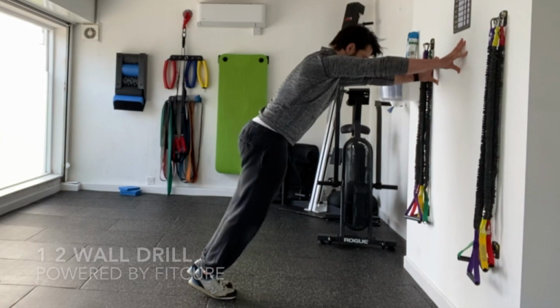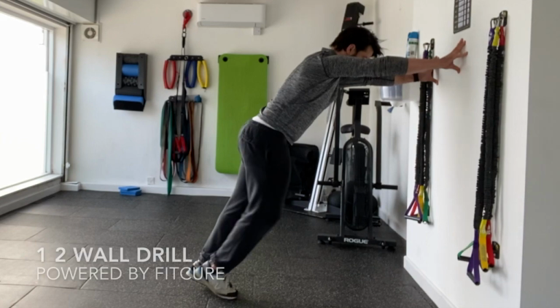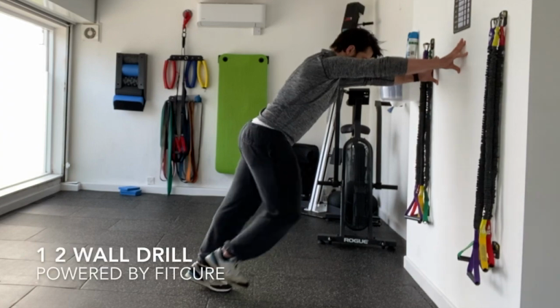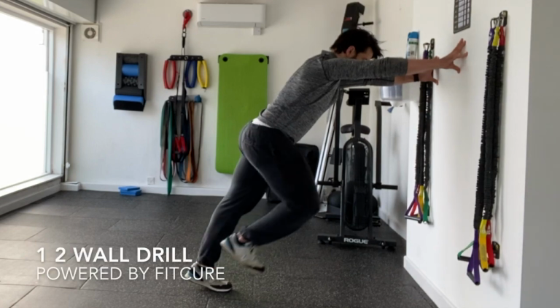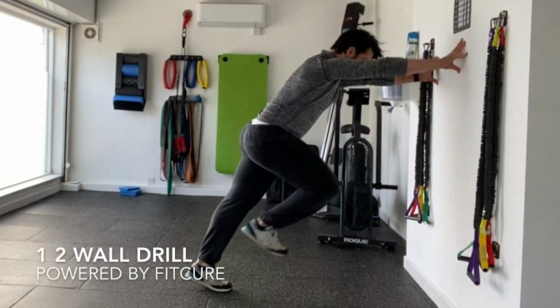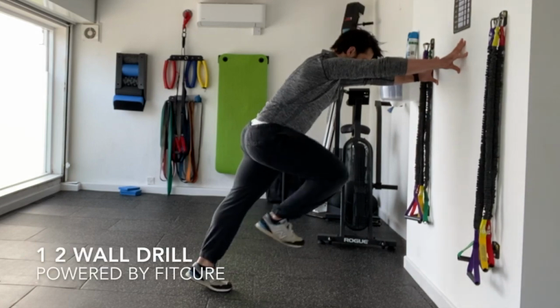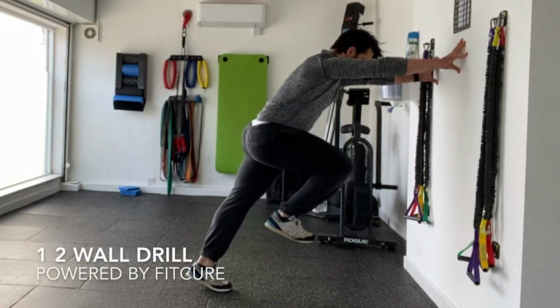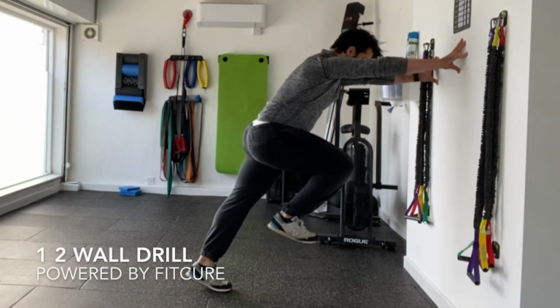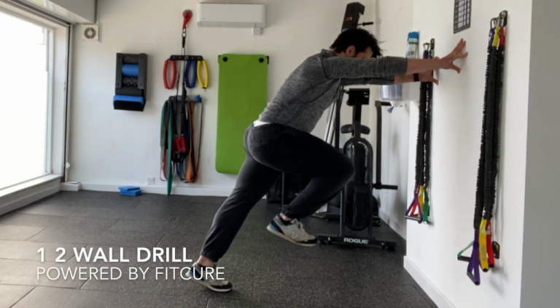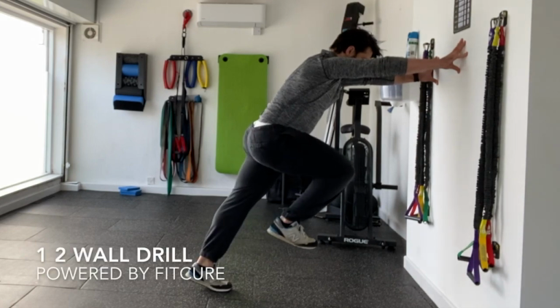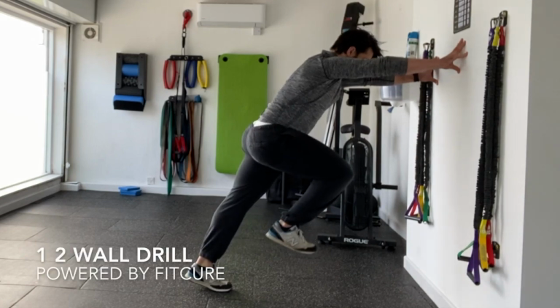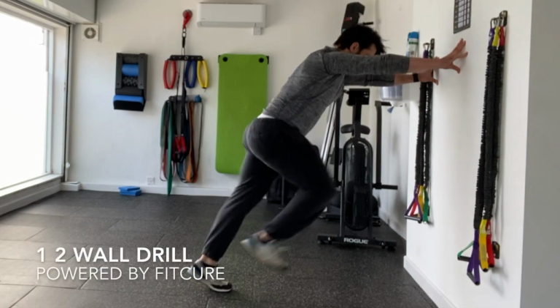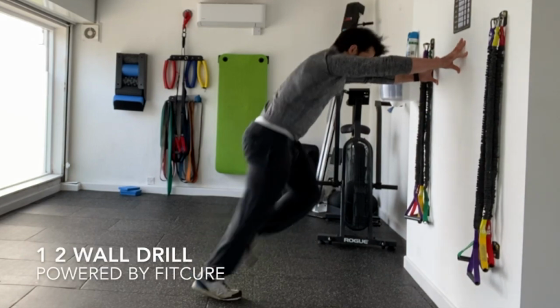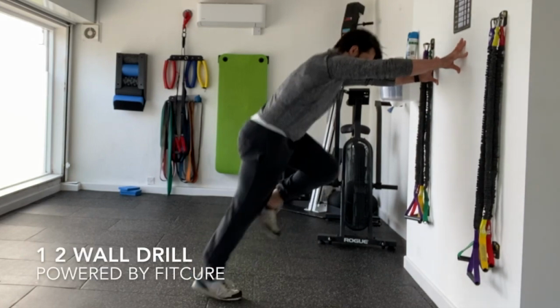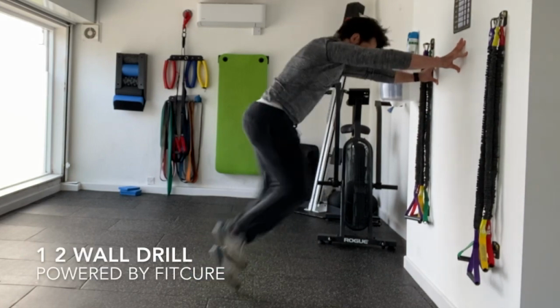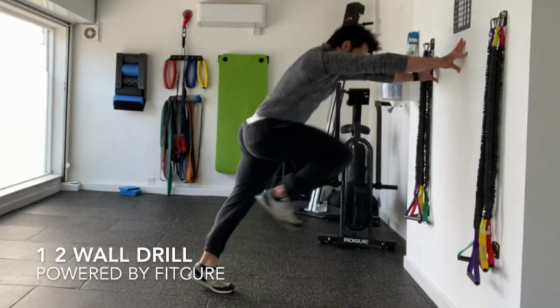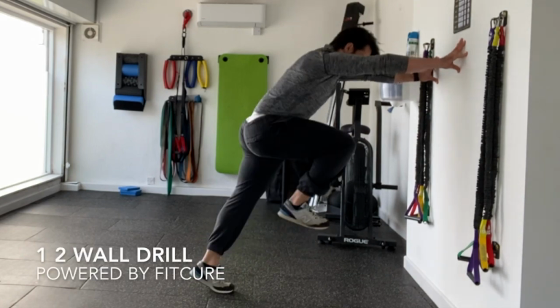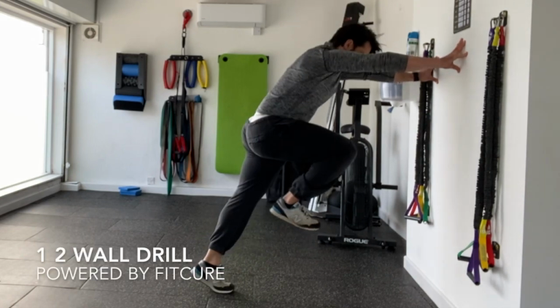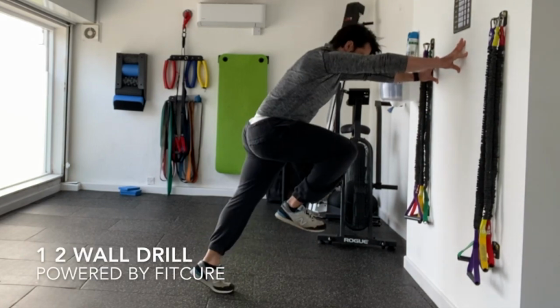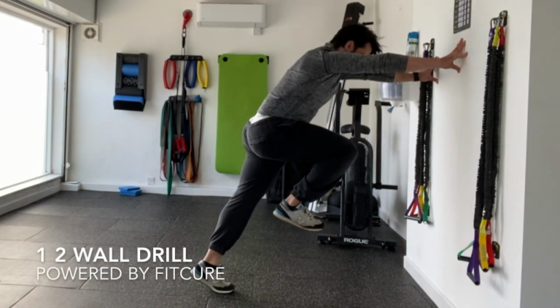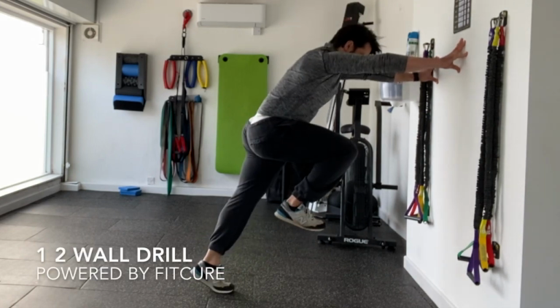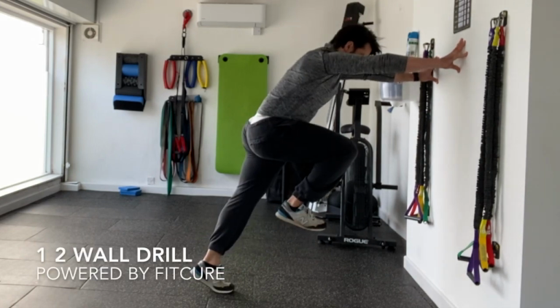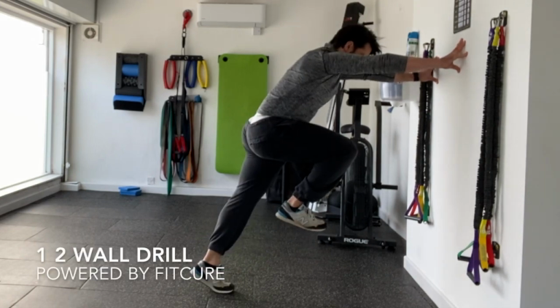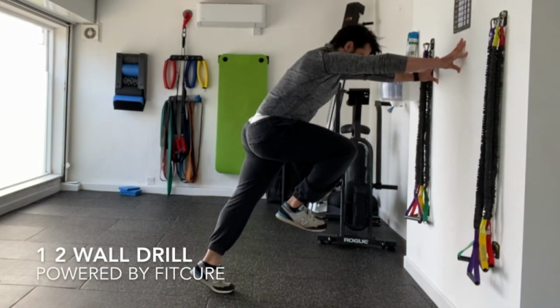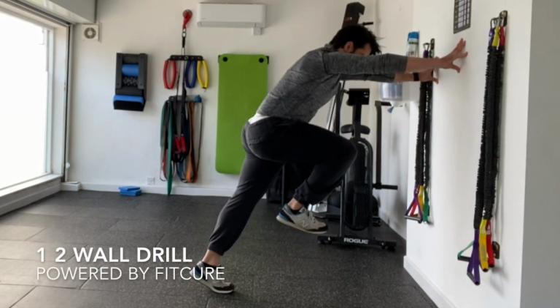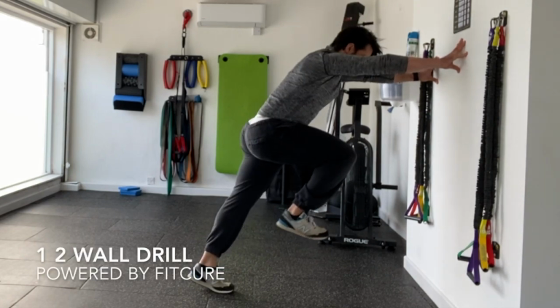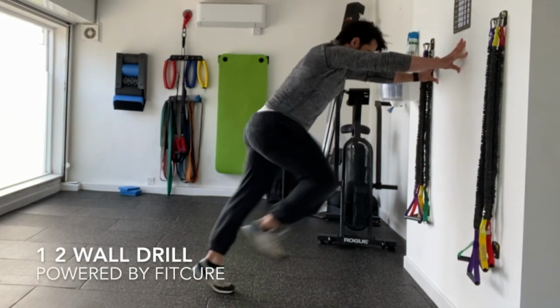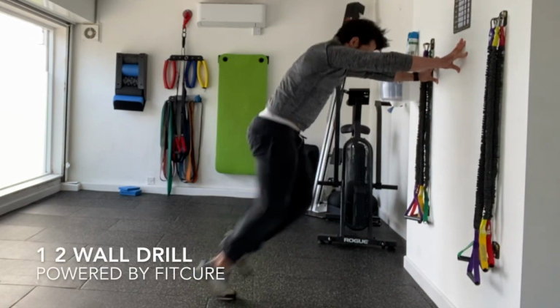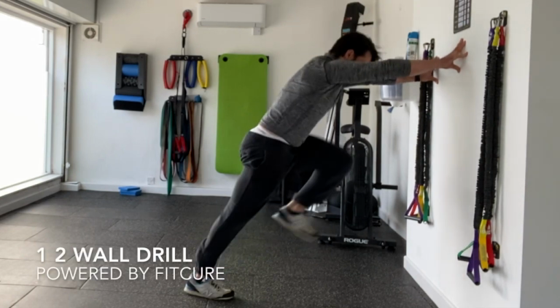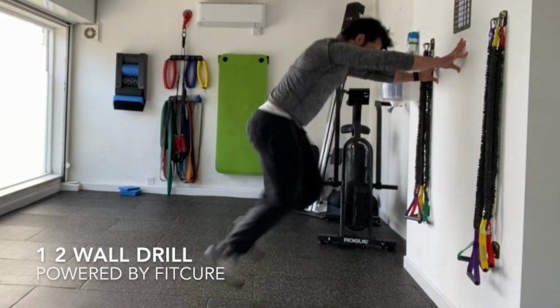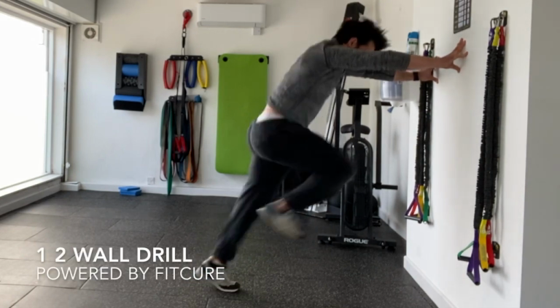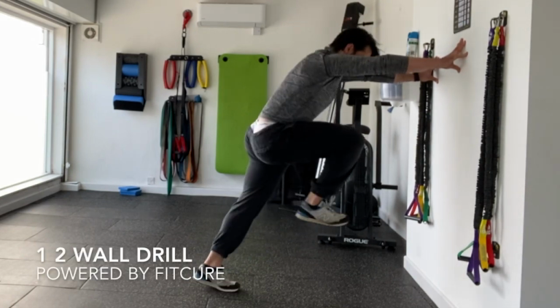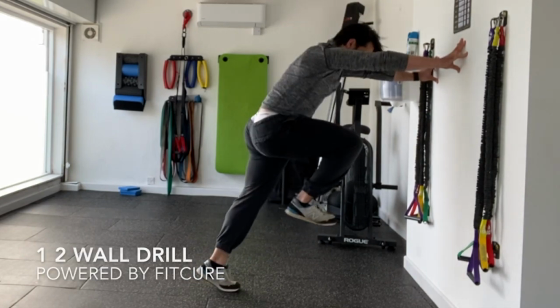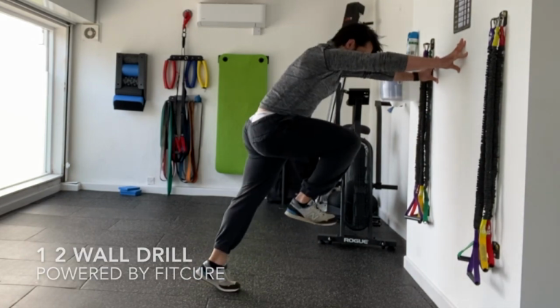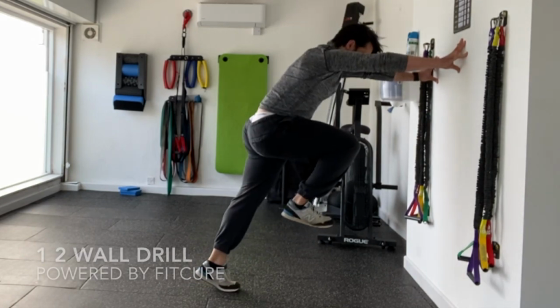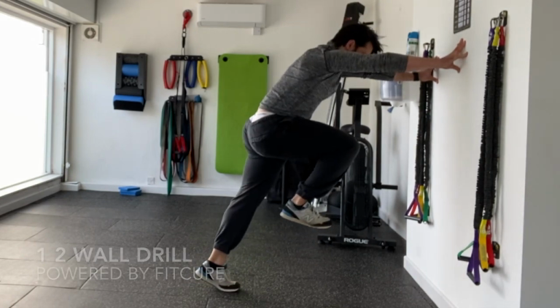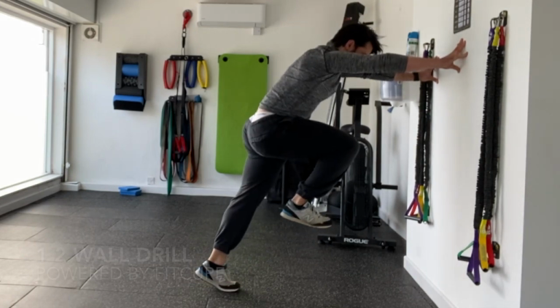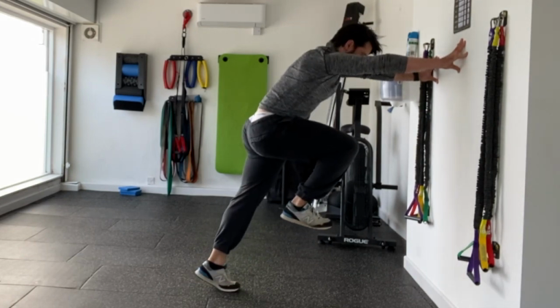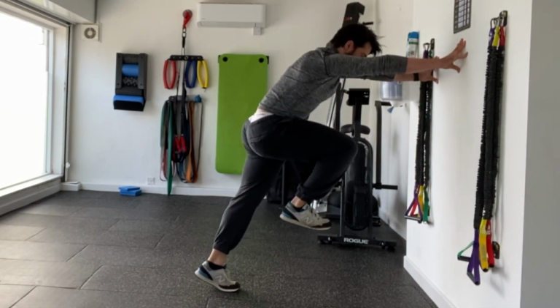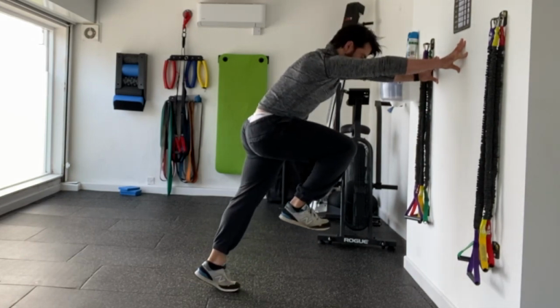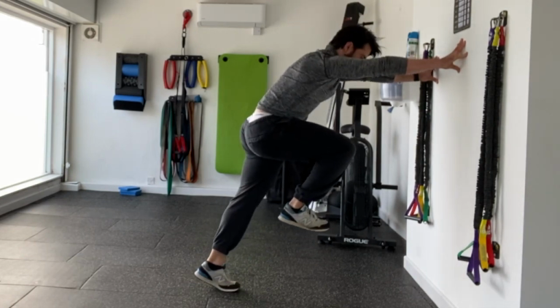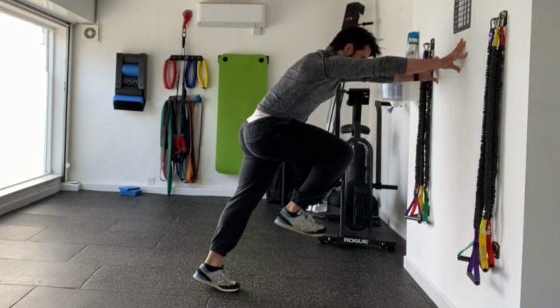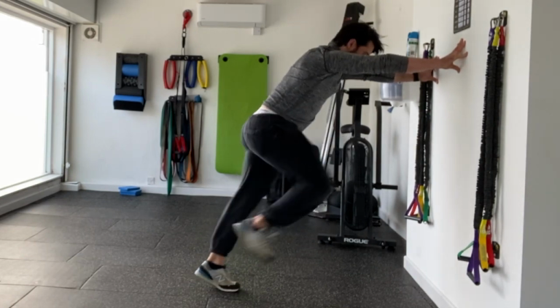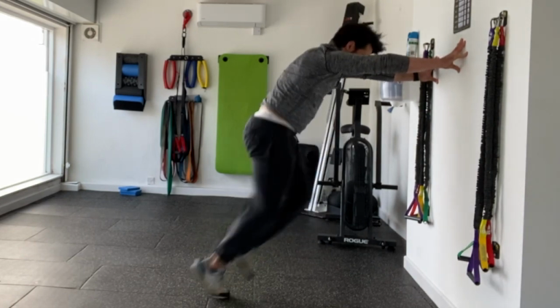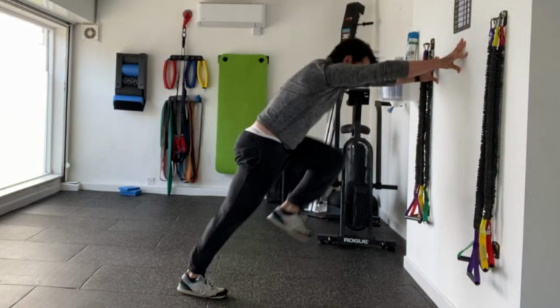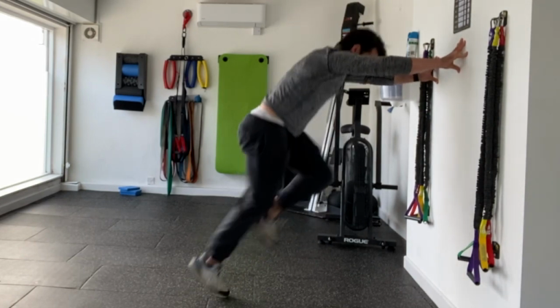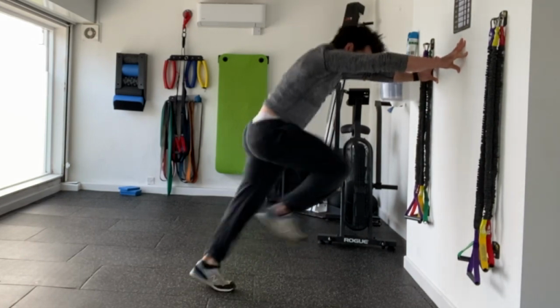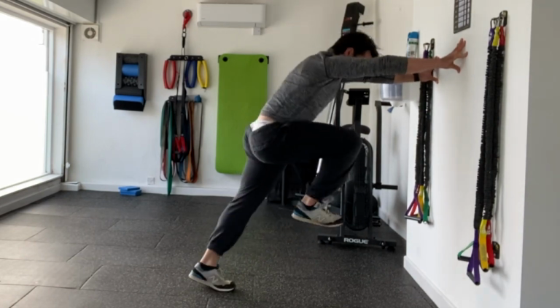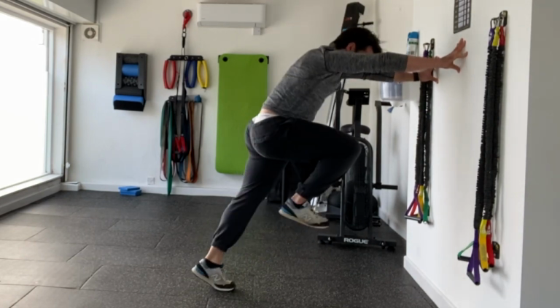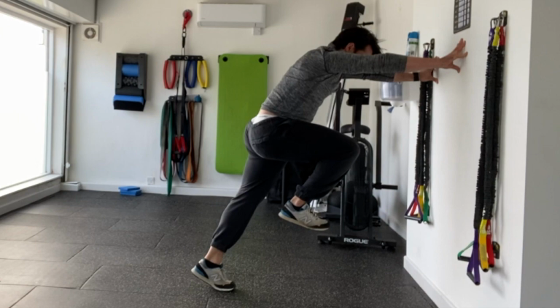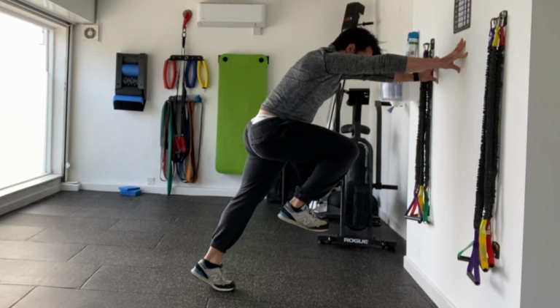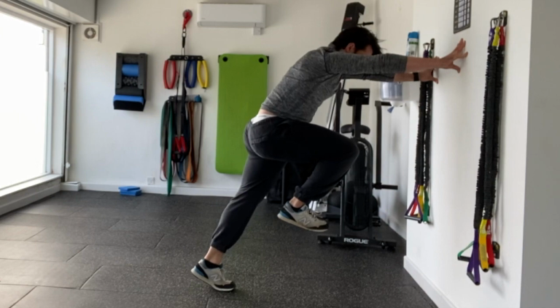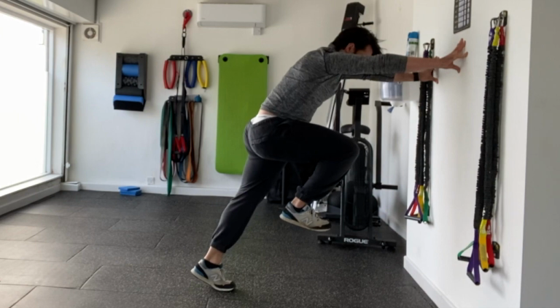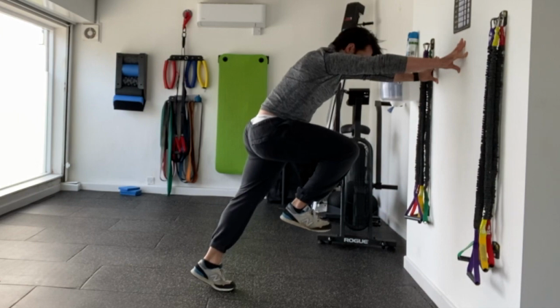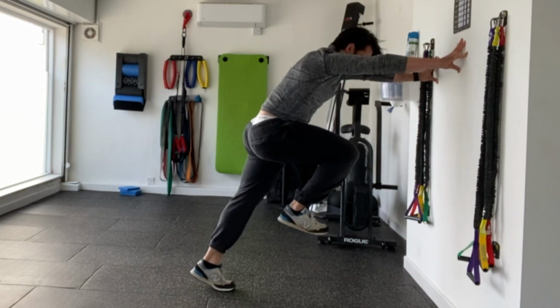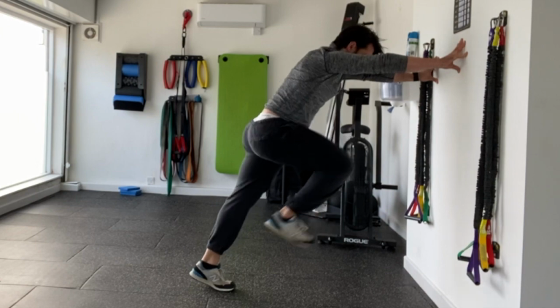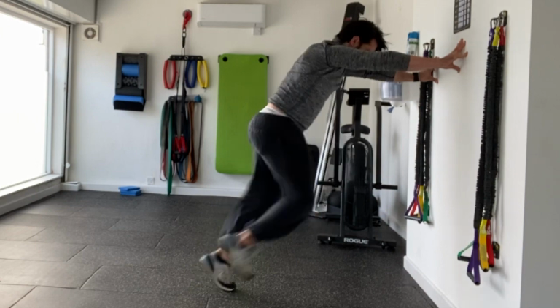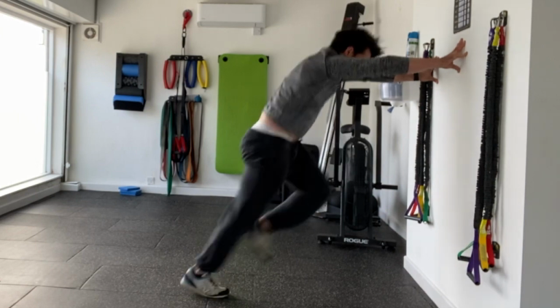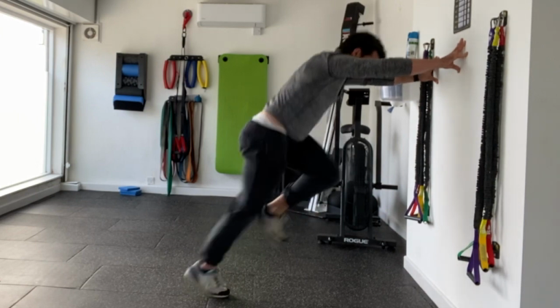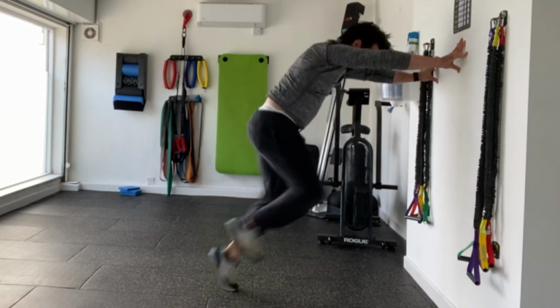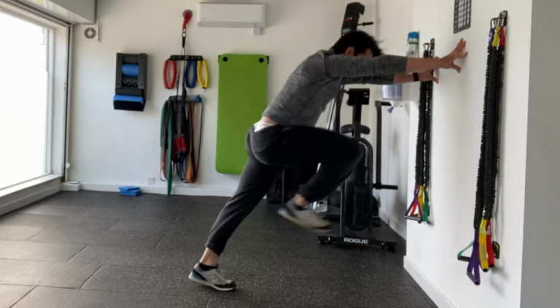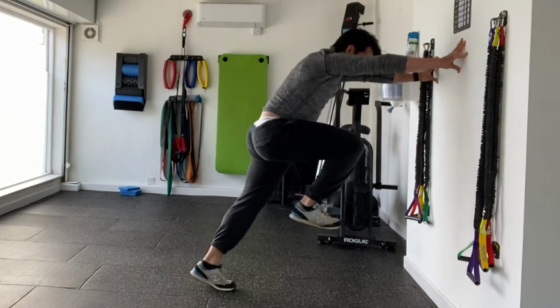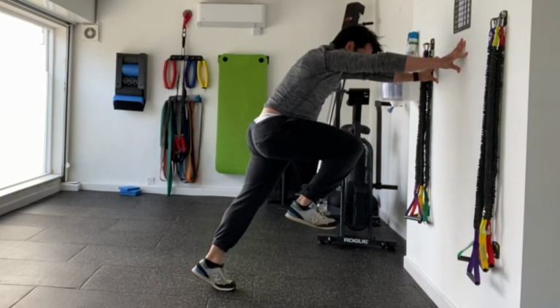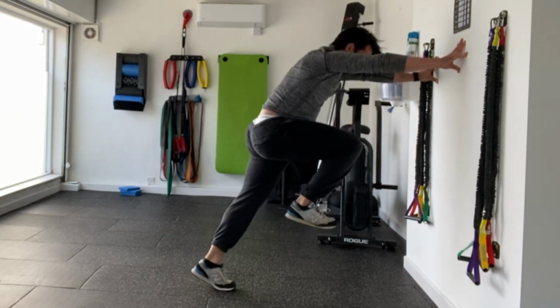1-2 wall drill. Place your palms on the wall, chin tucked, walk your feet away from the wall, keep your ribcage stacked on top of your pelvis.